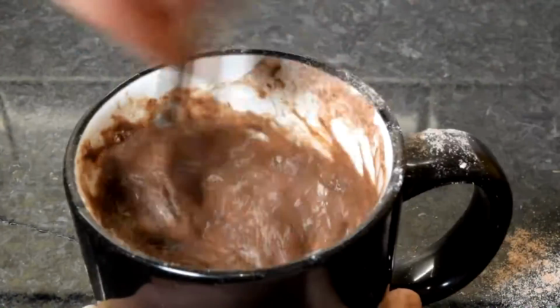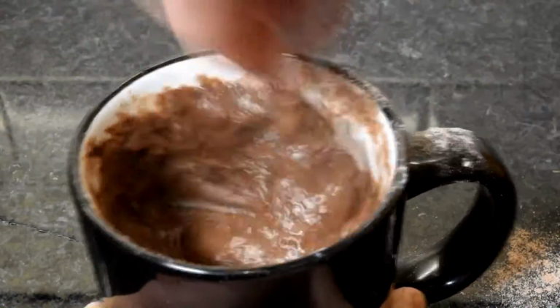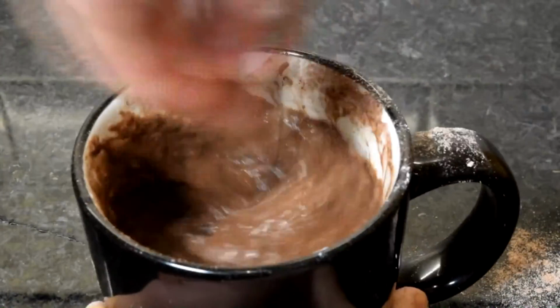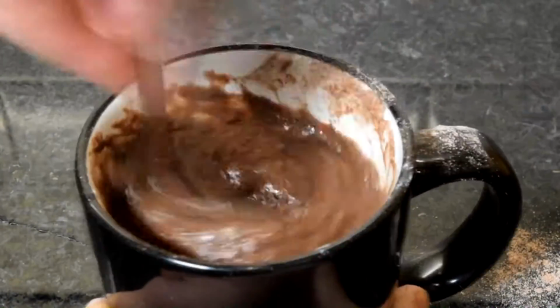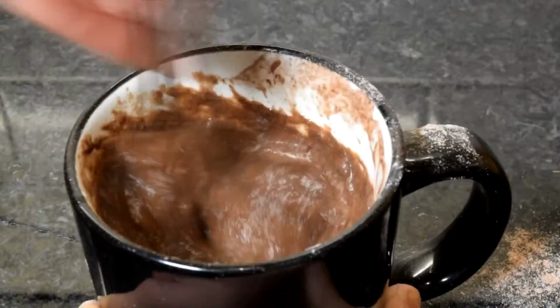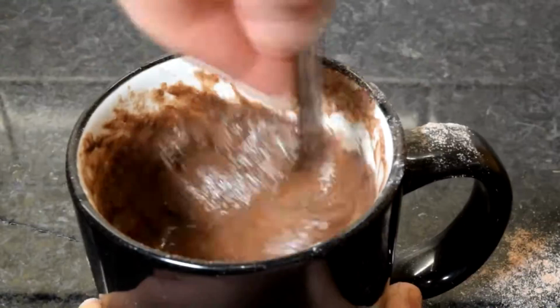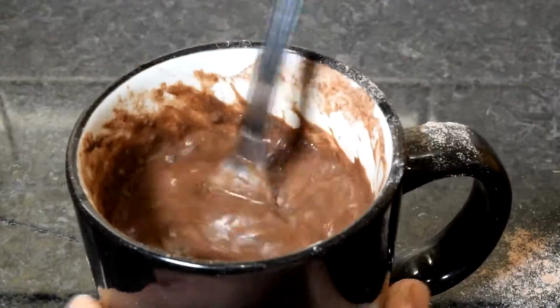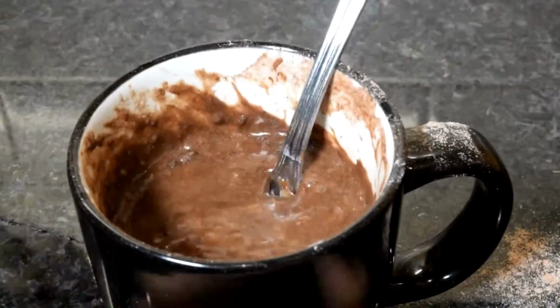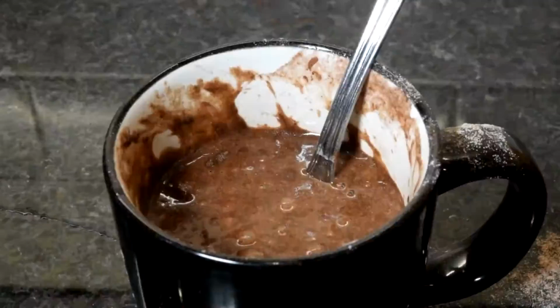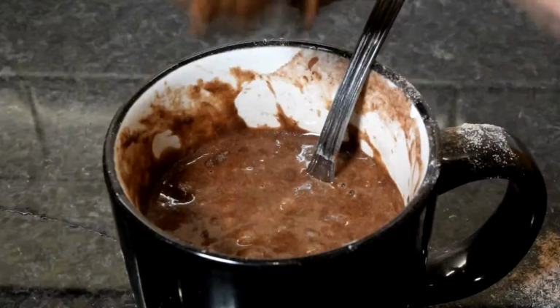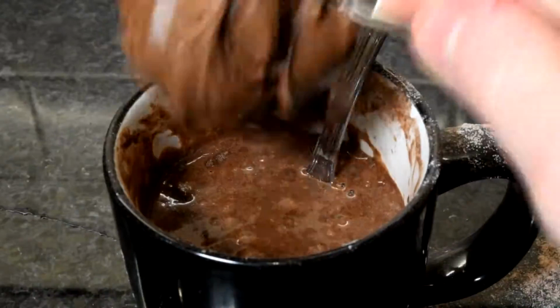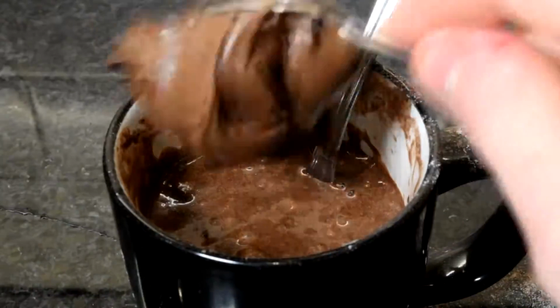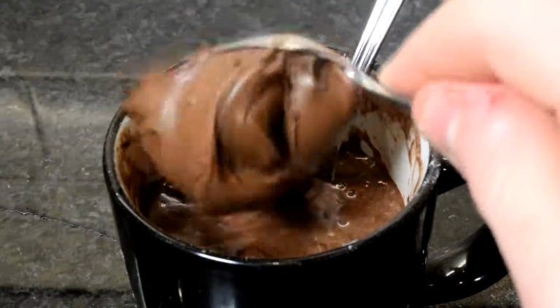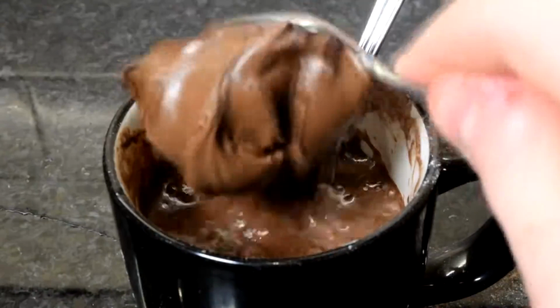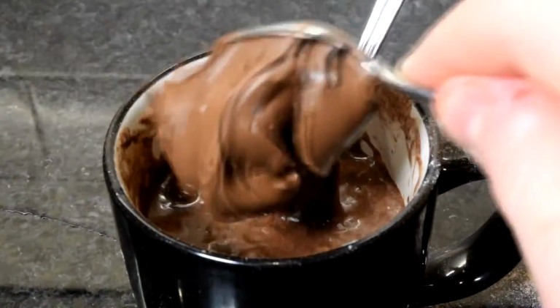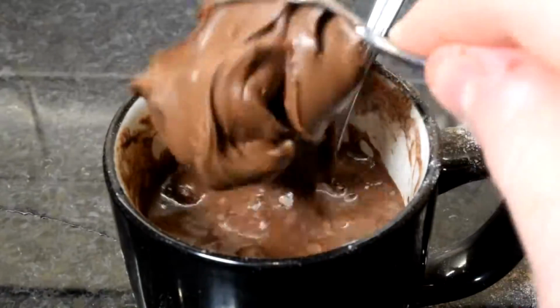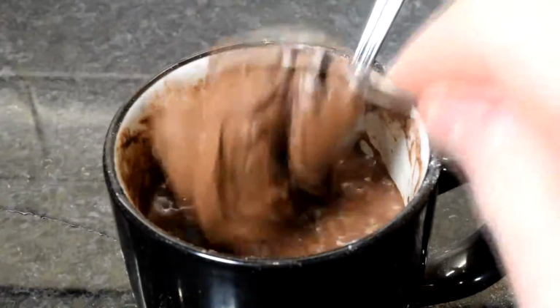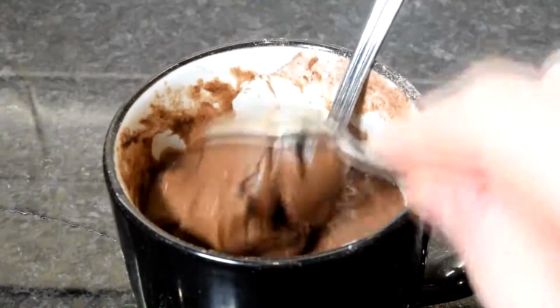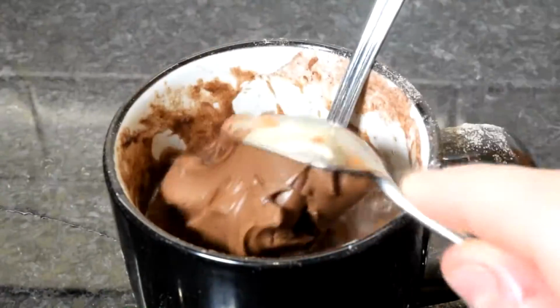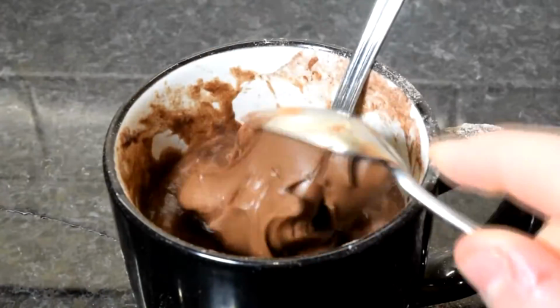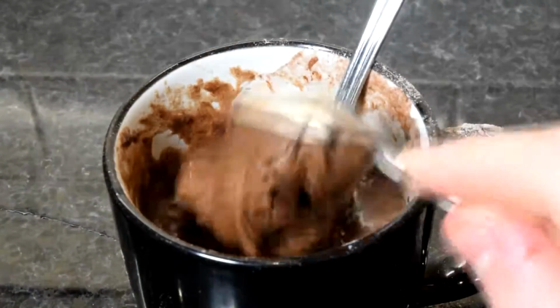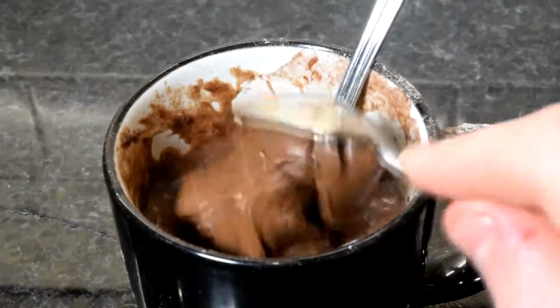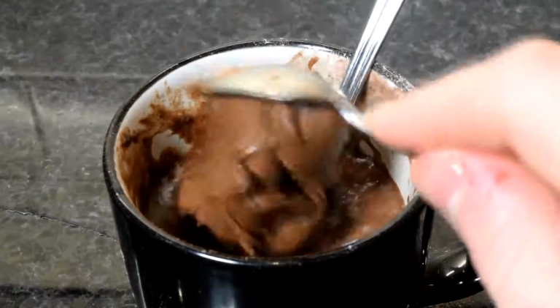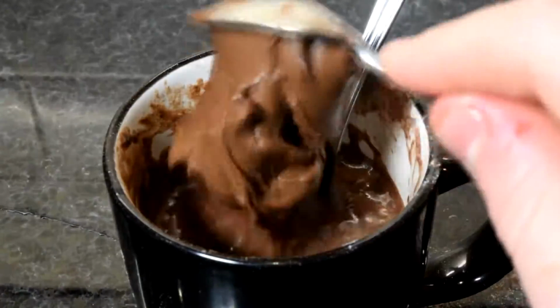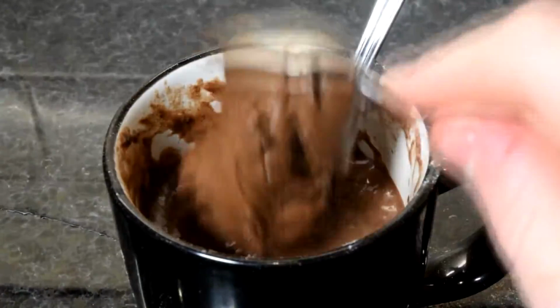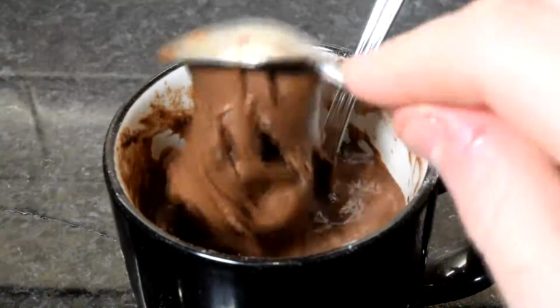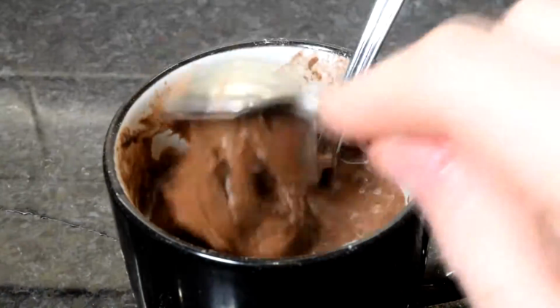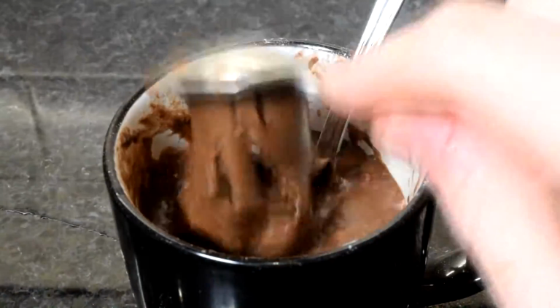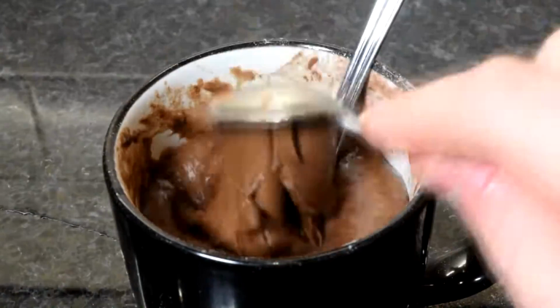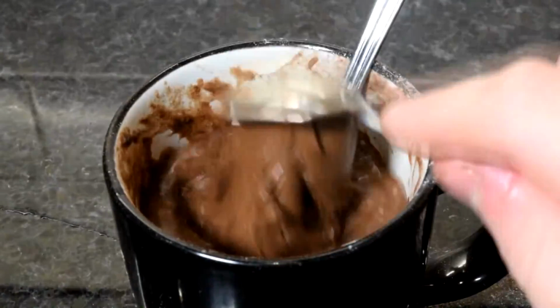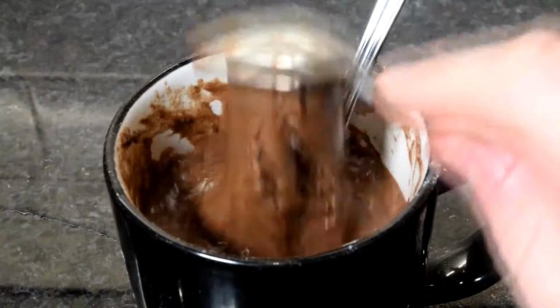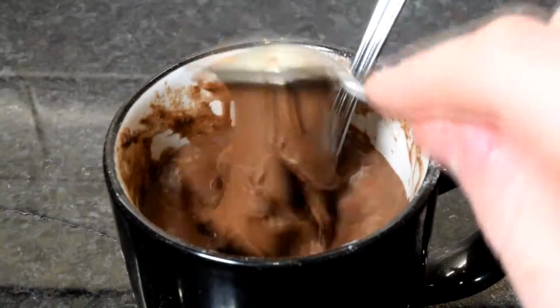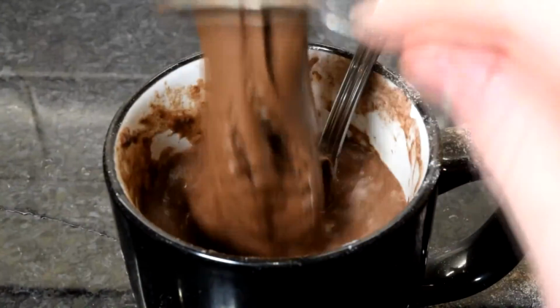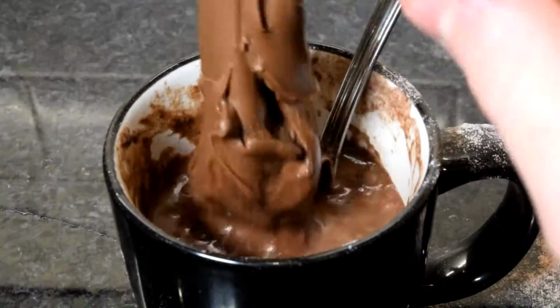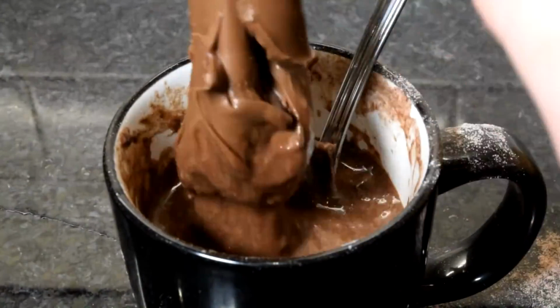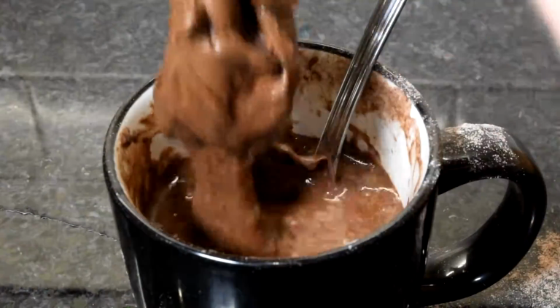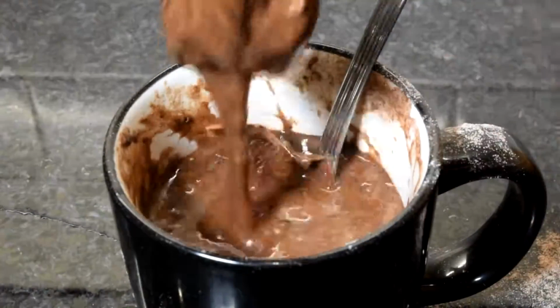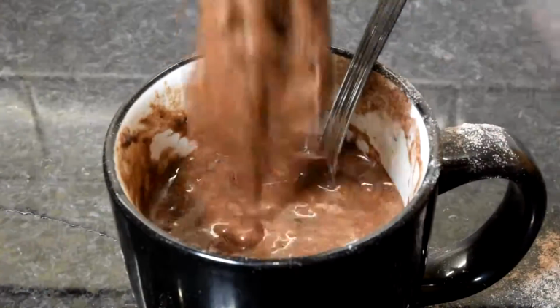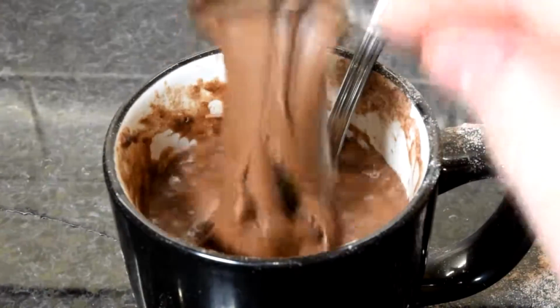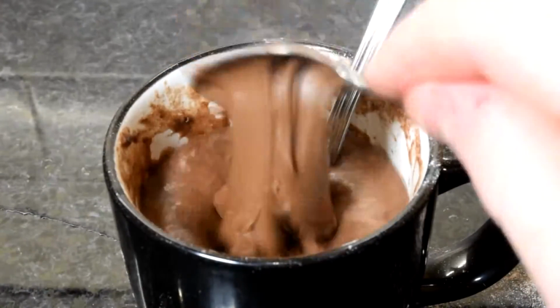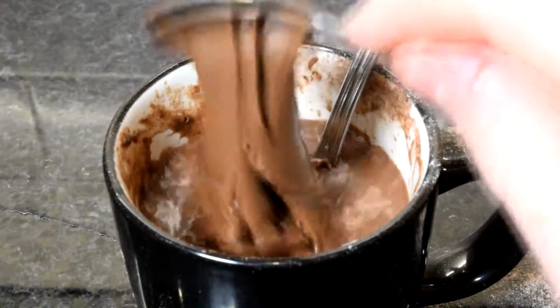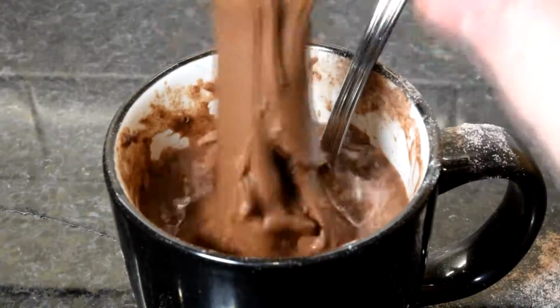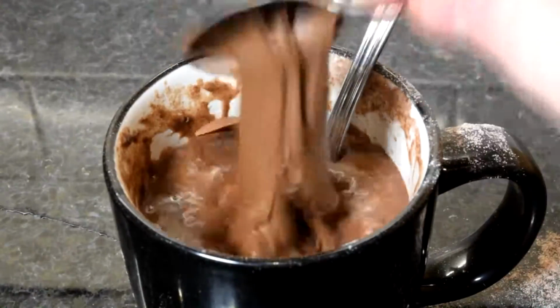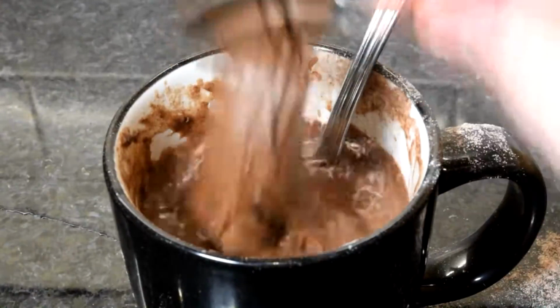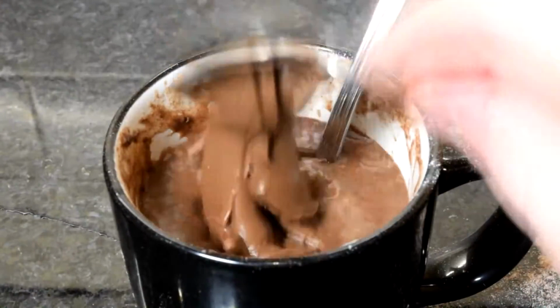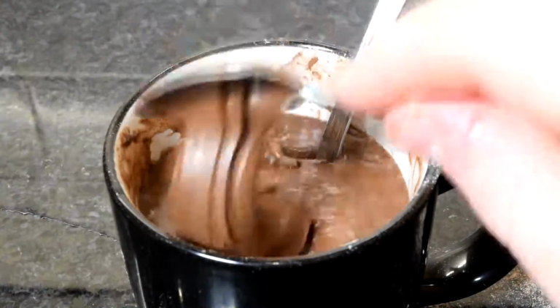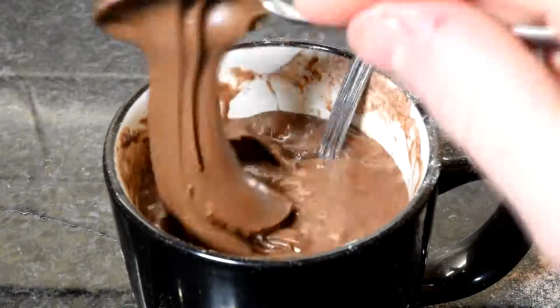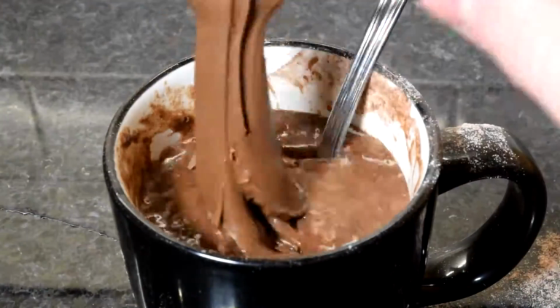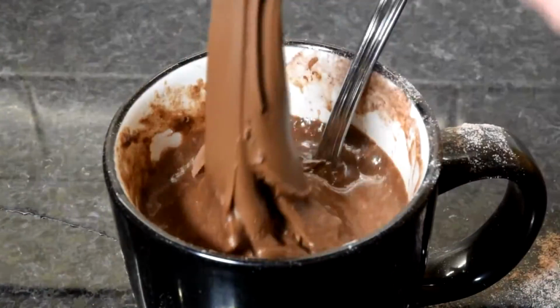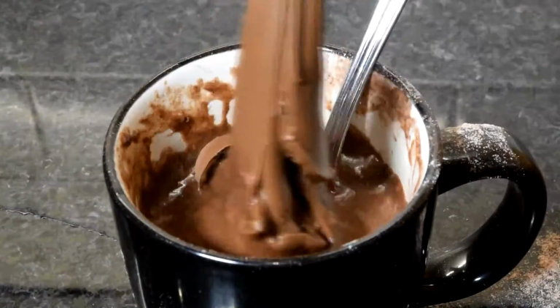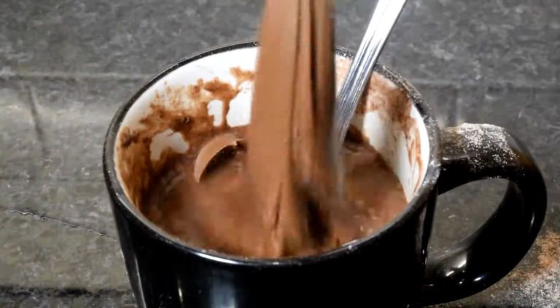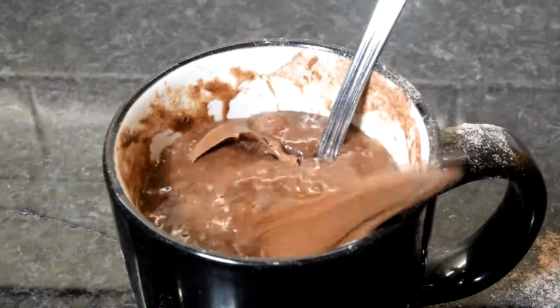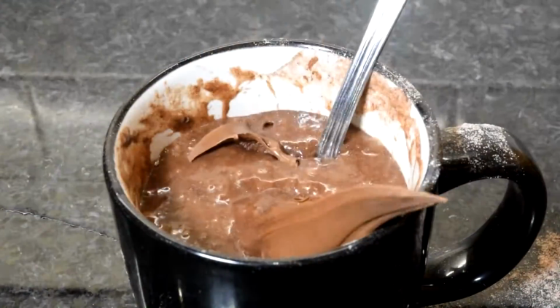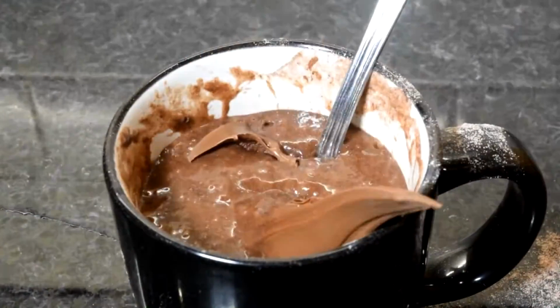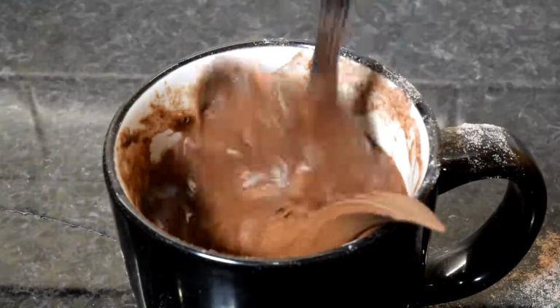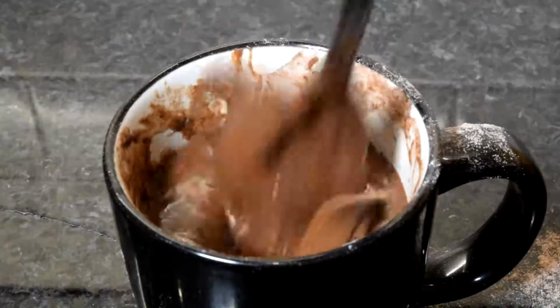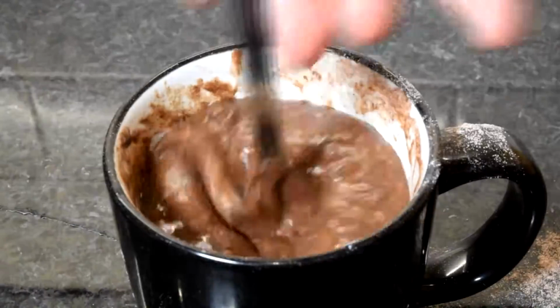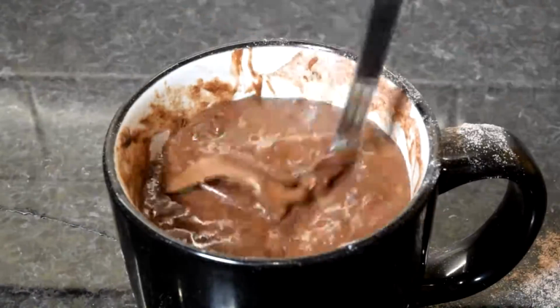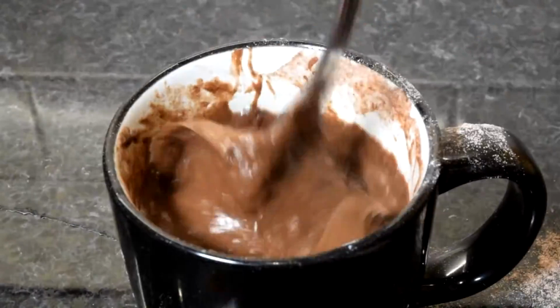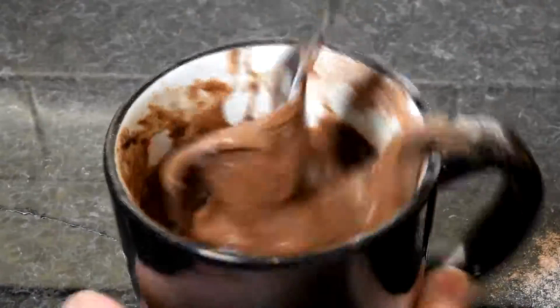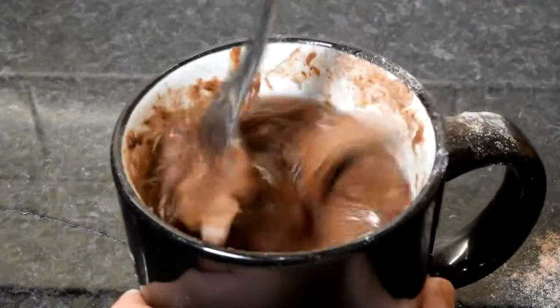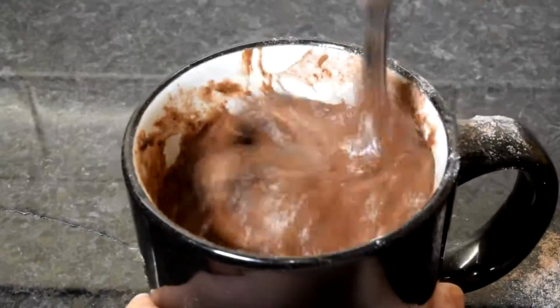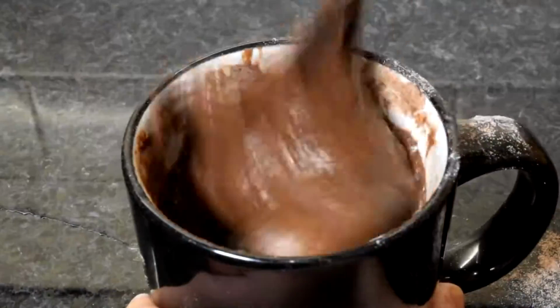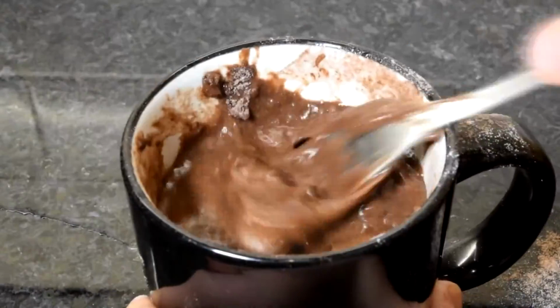Next step you're going to add in your Nutella — this Nutella did not want to leave my spoon — and then just give that a quick mix through.